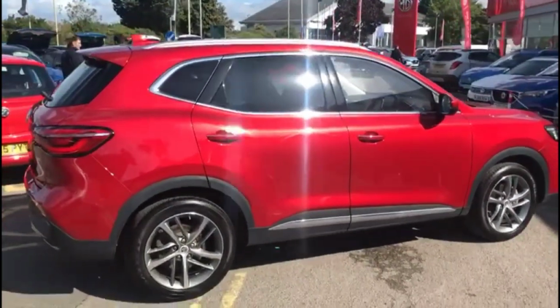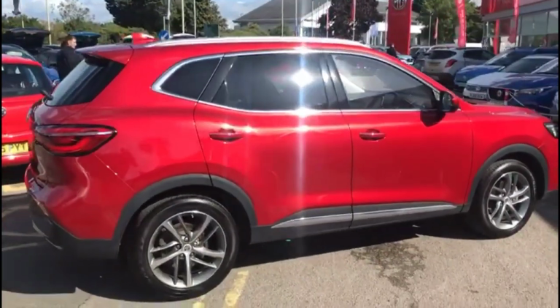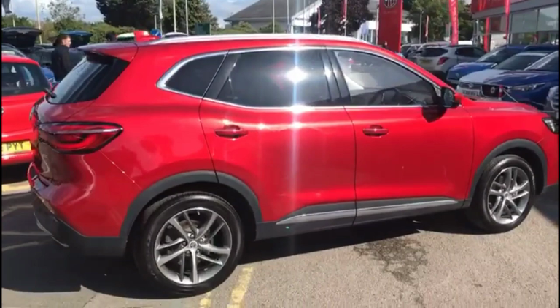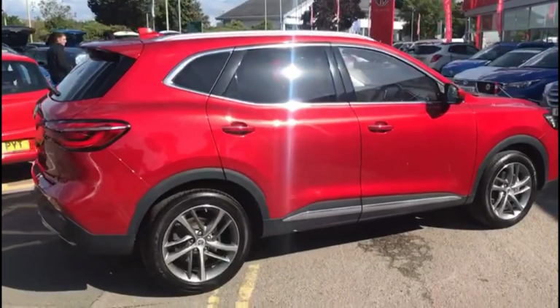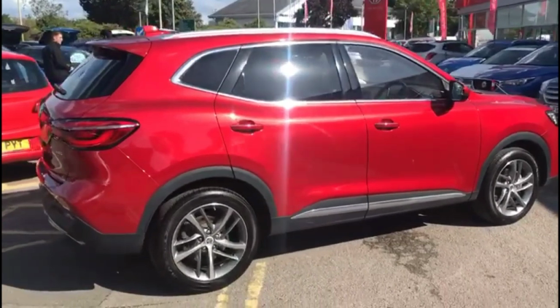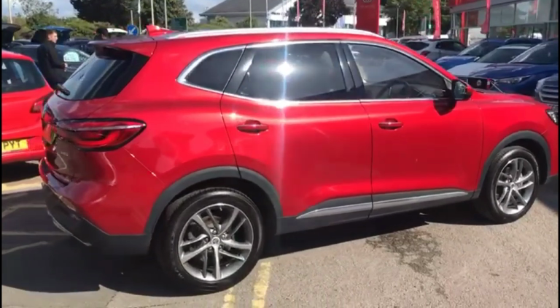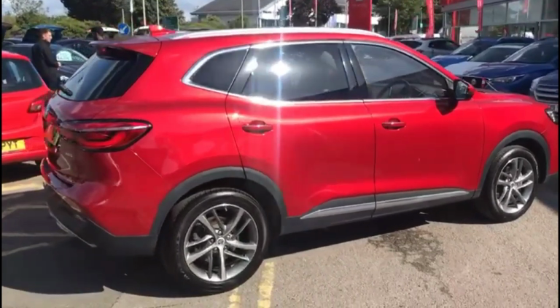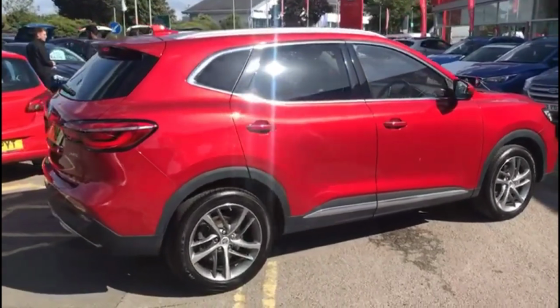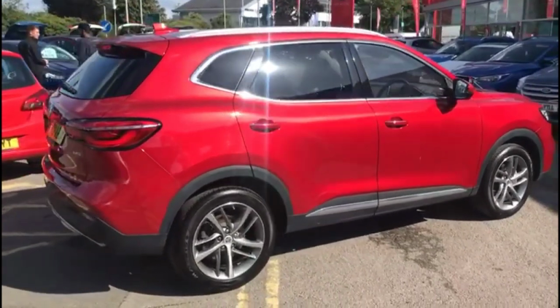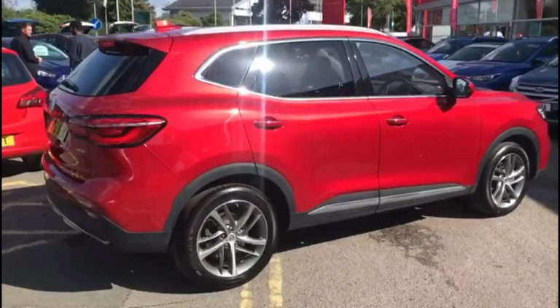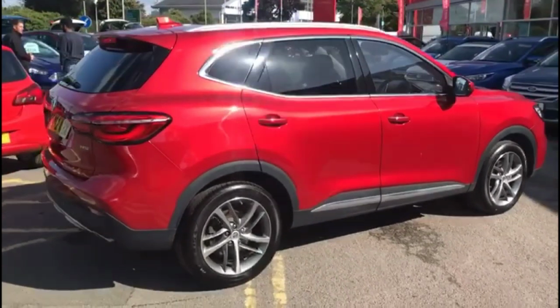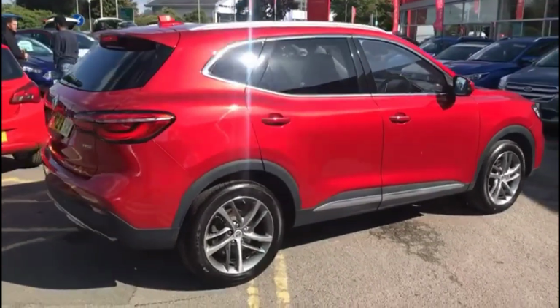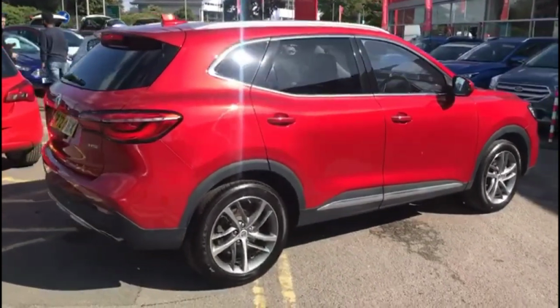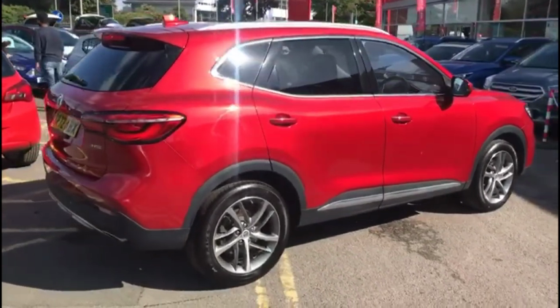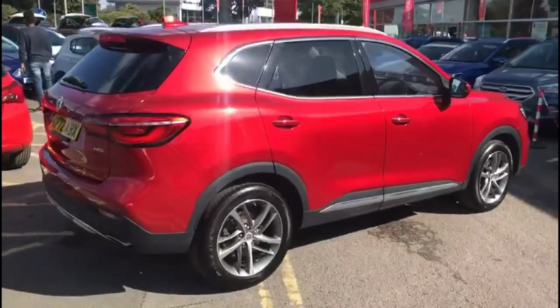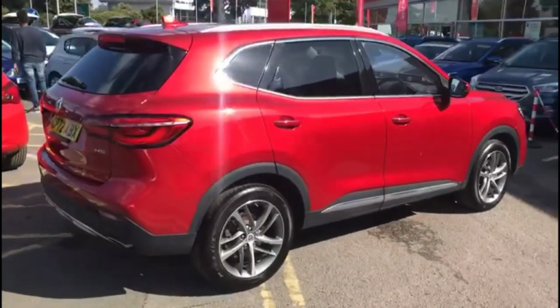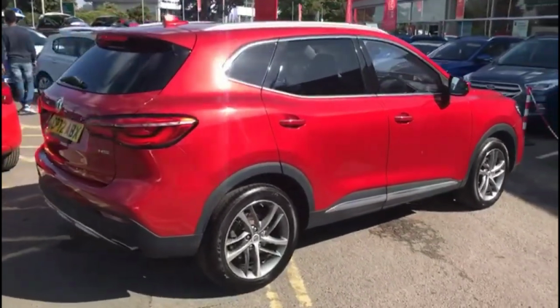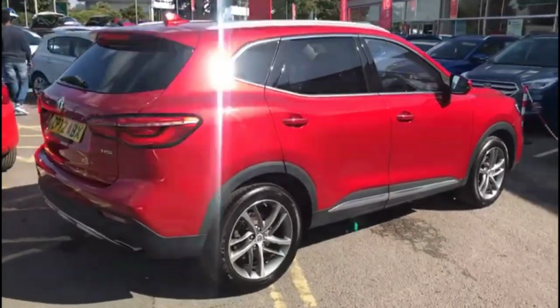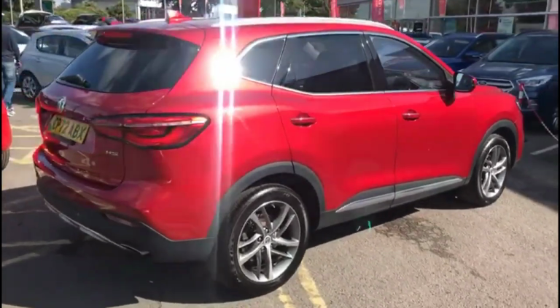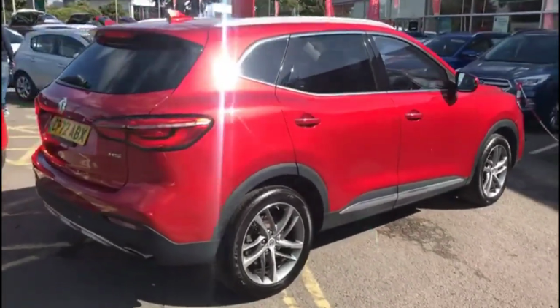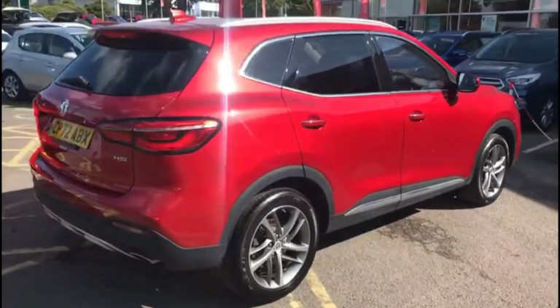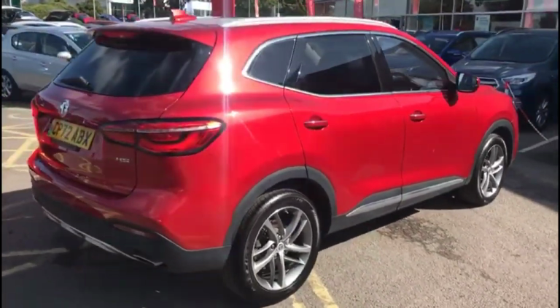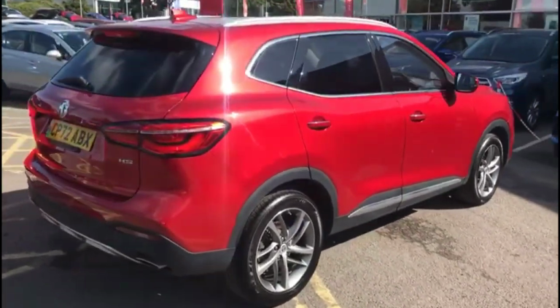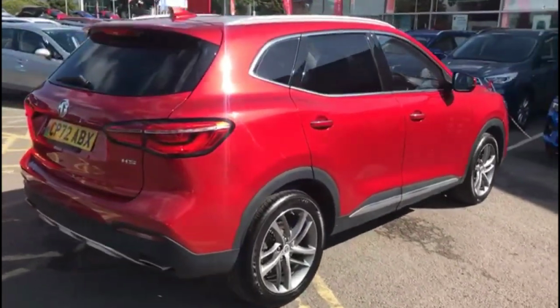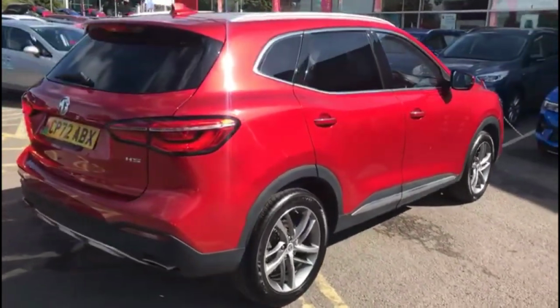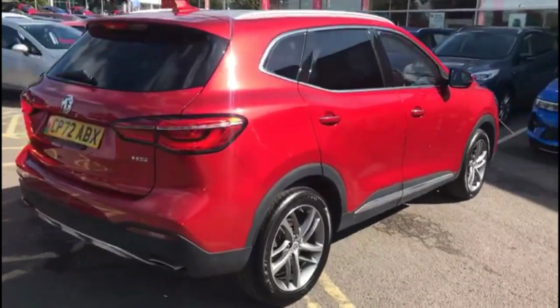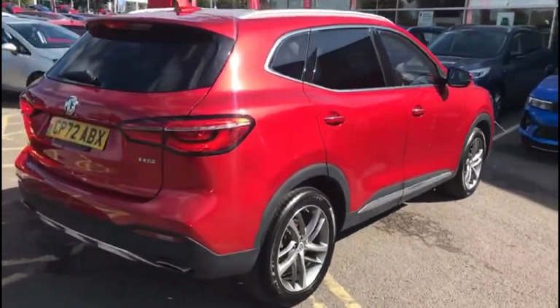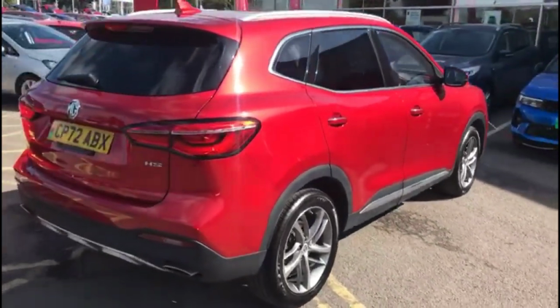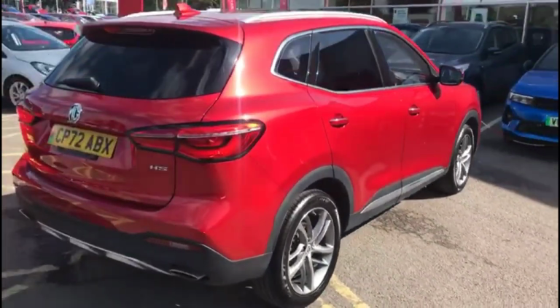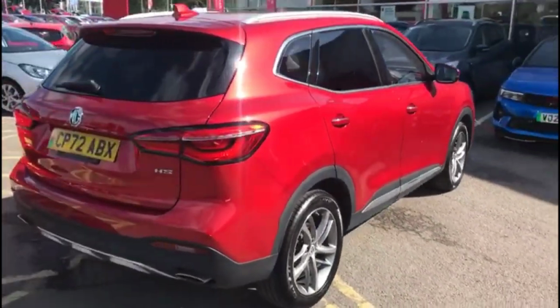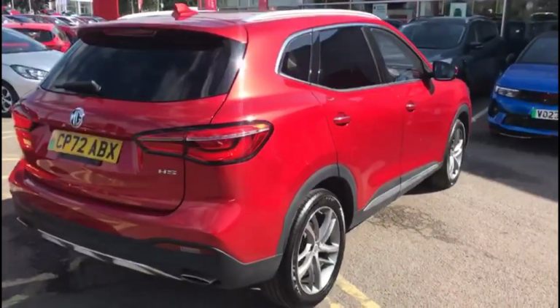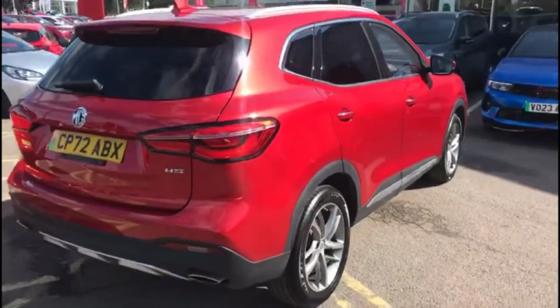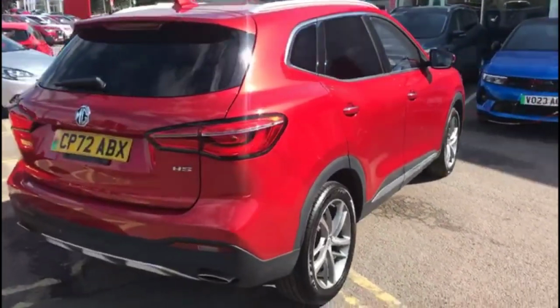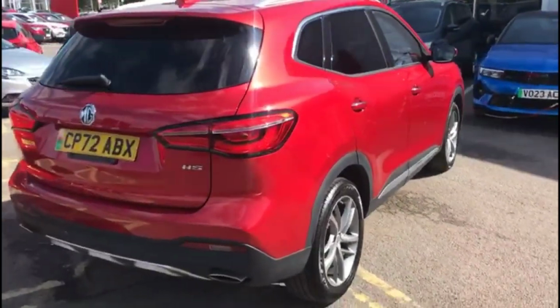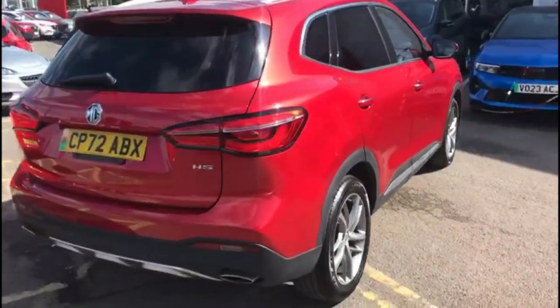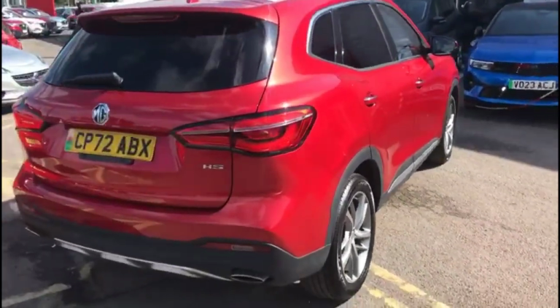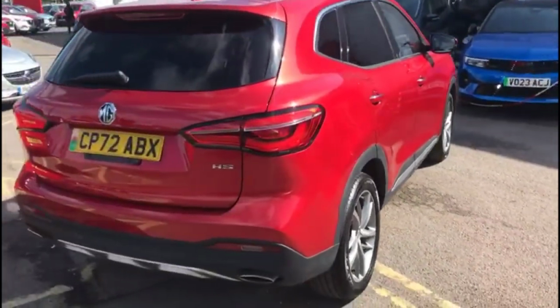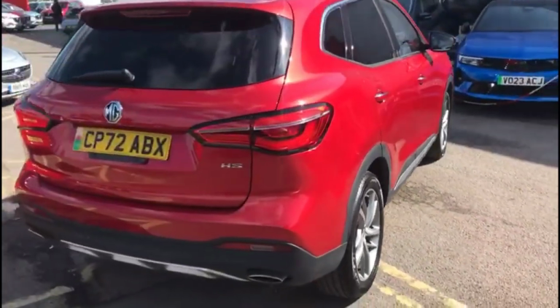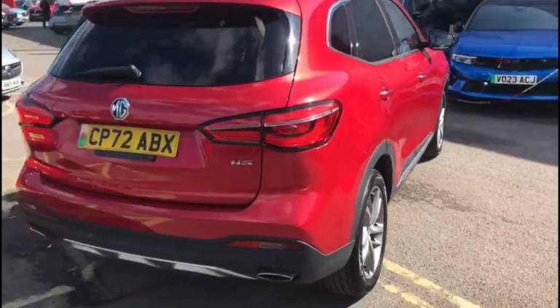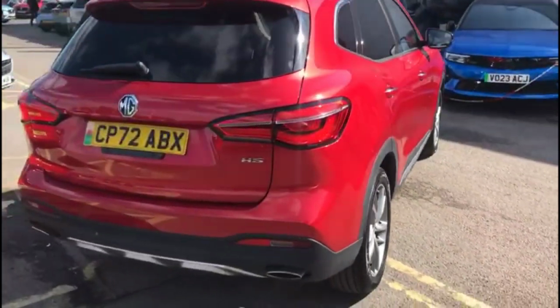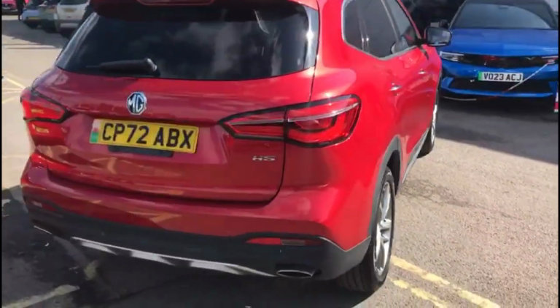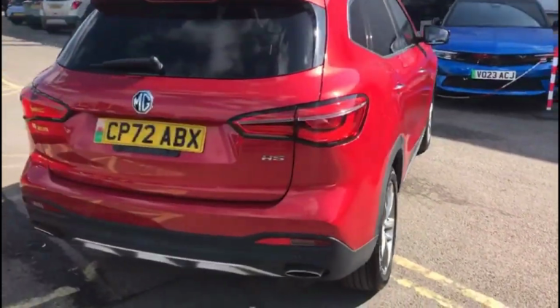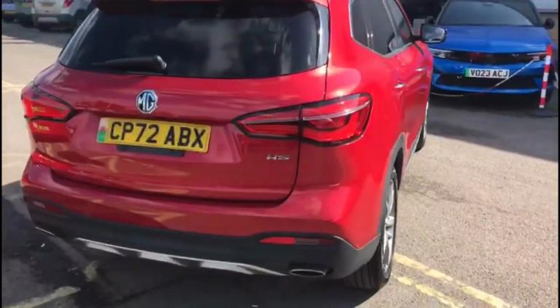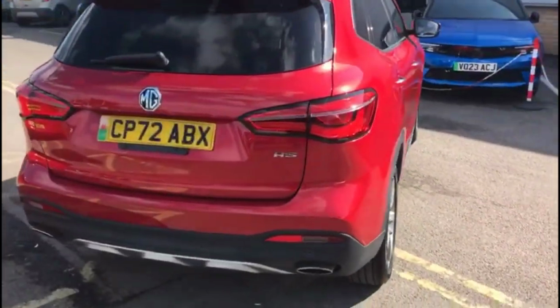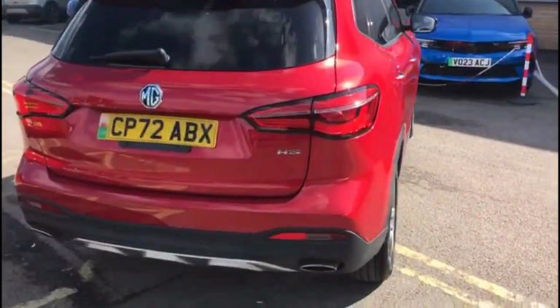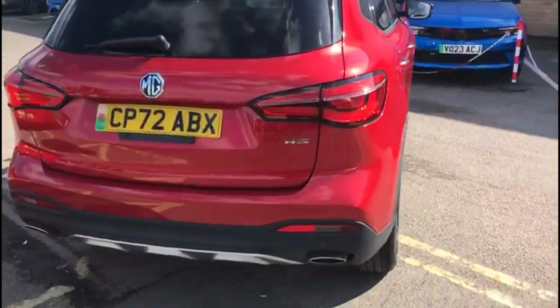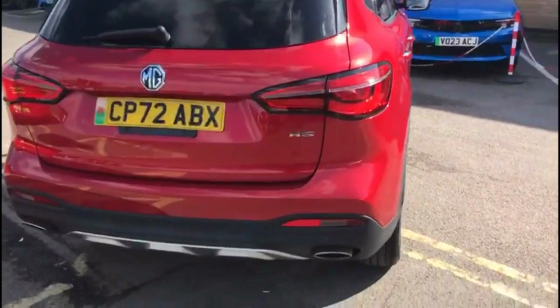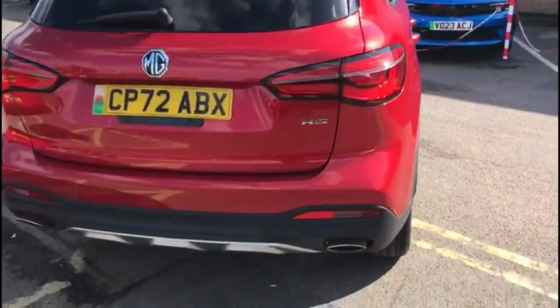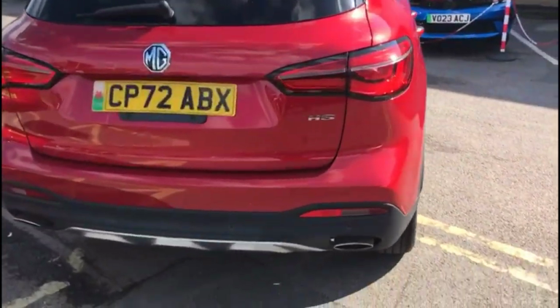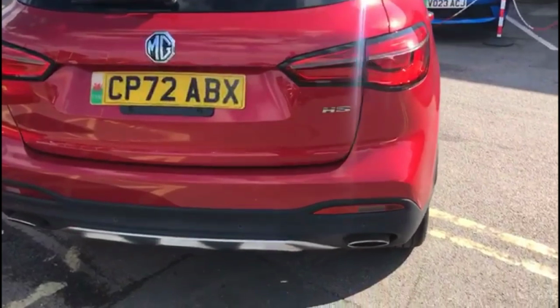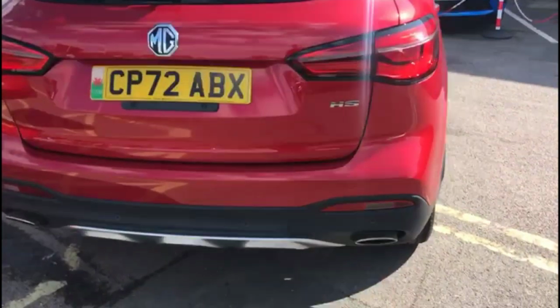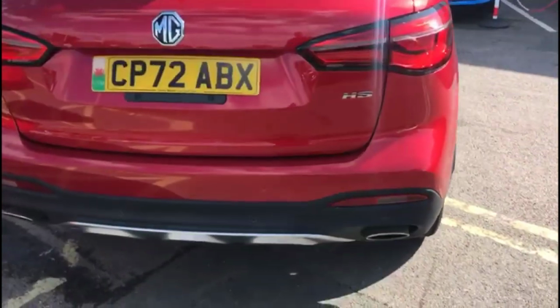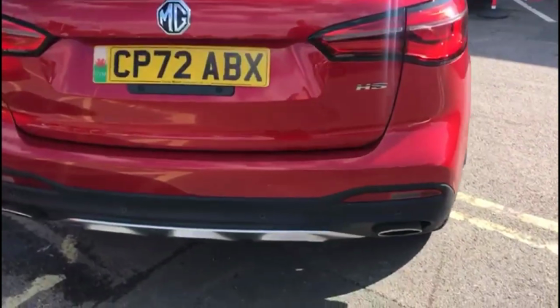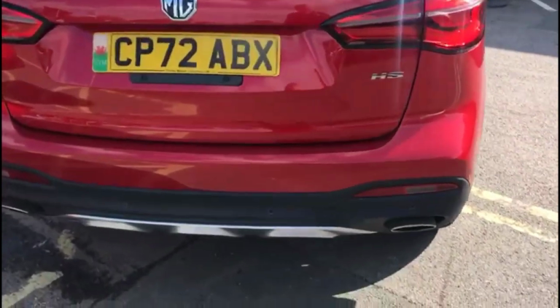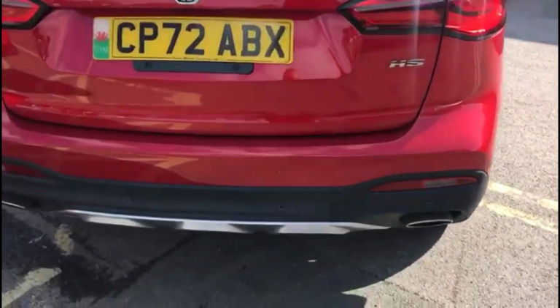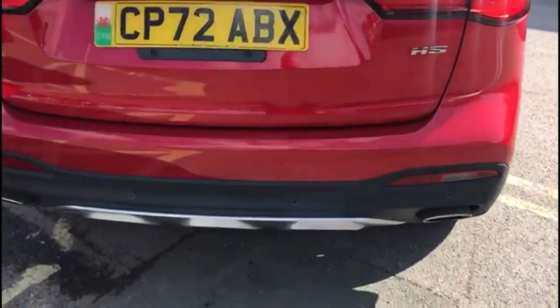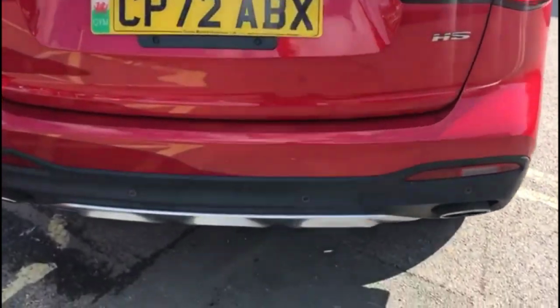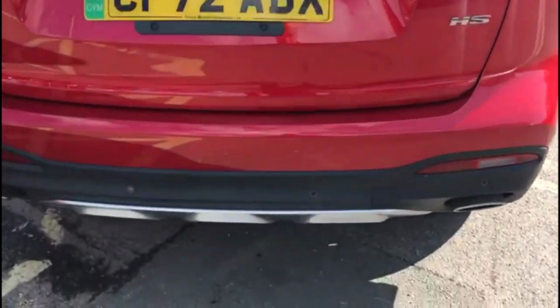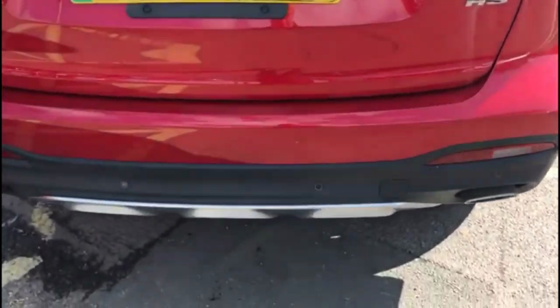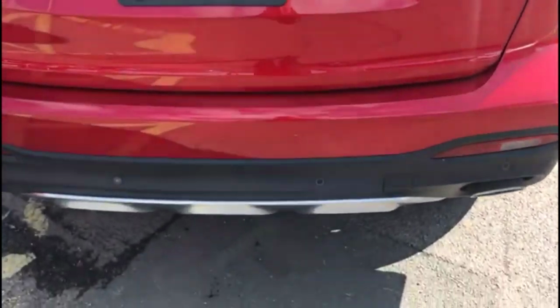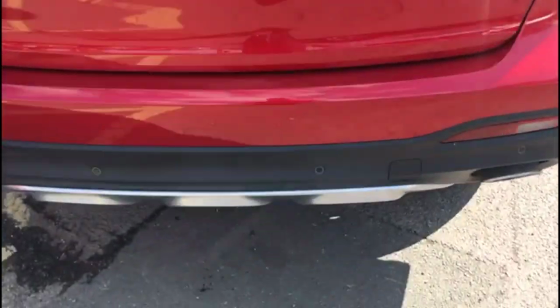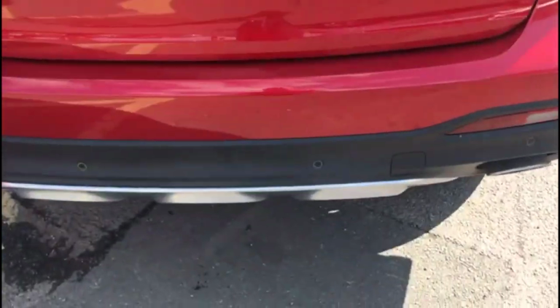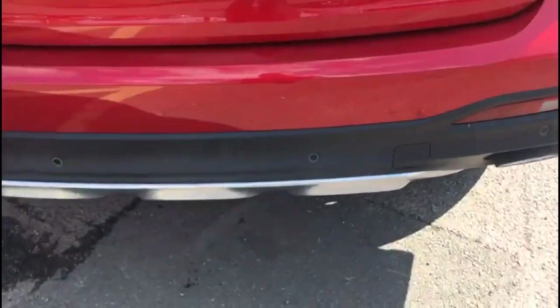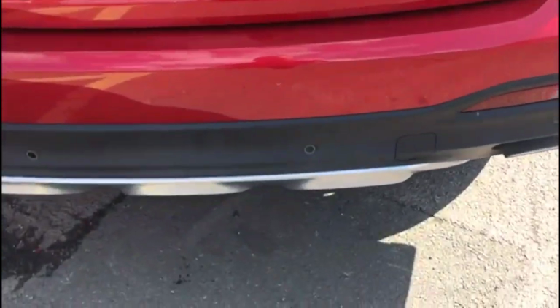It comes with many features including rear tinted glass, LED taillights, visible dual exit exhaust, and parking sensors.